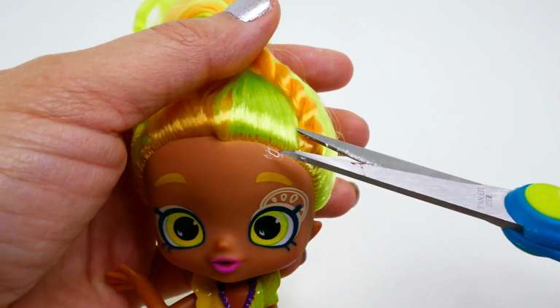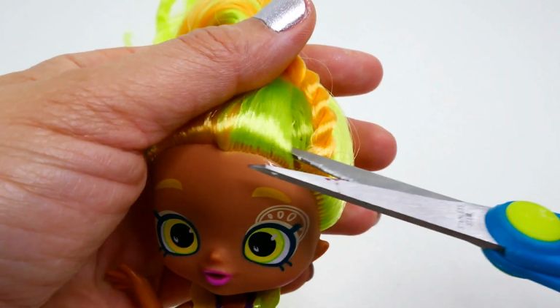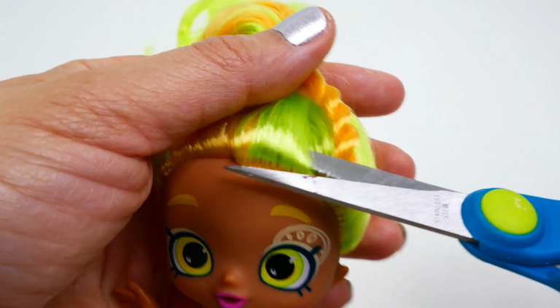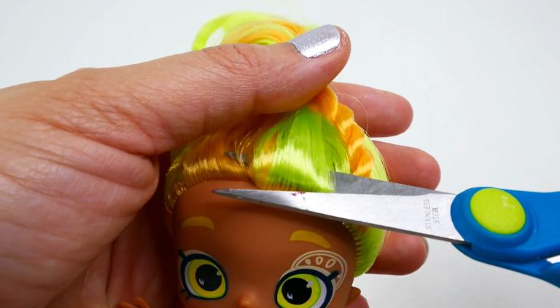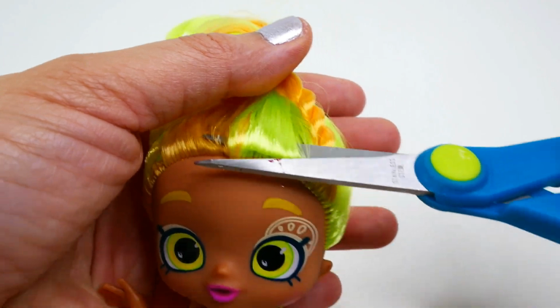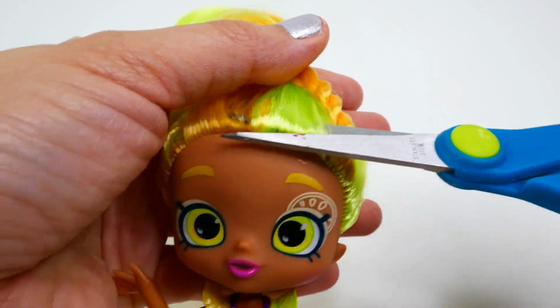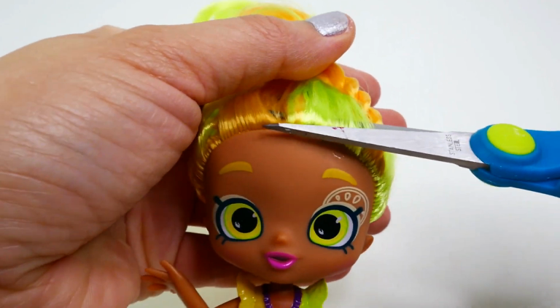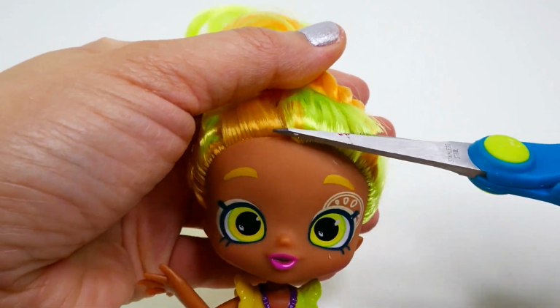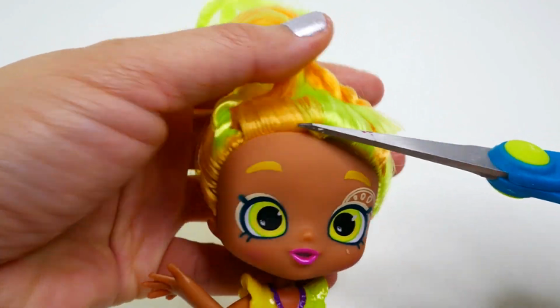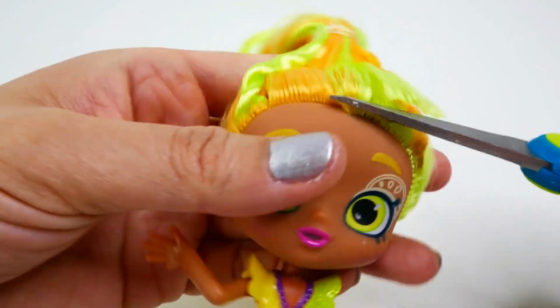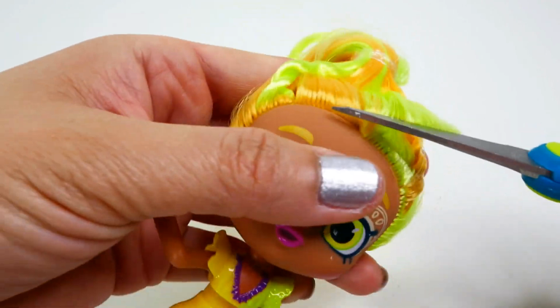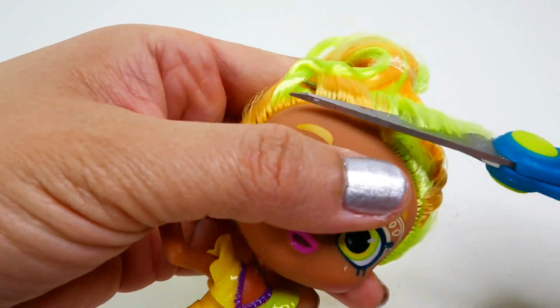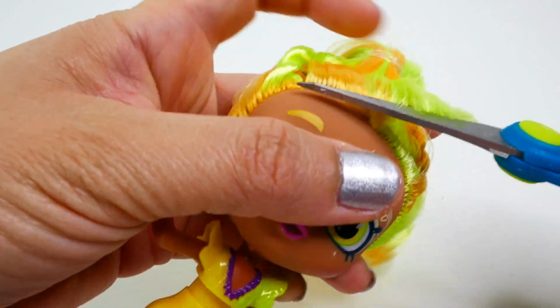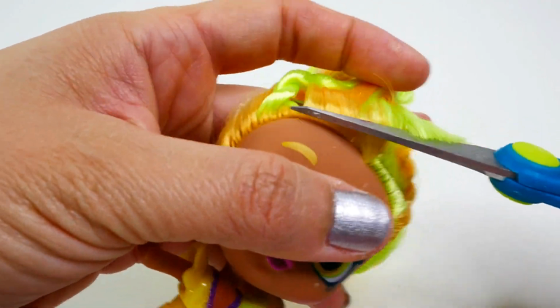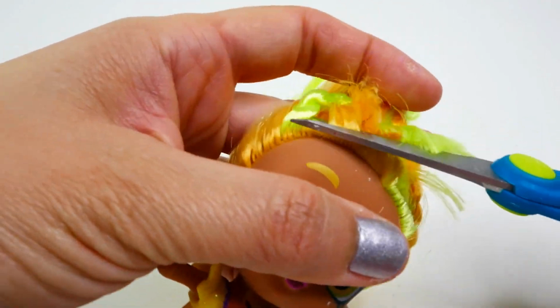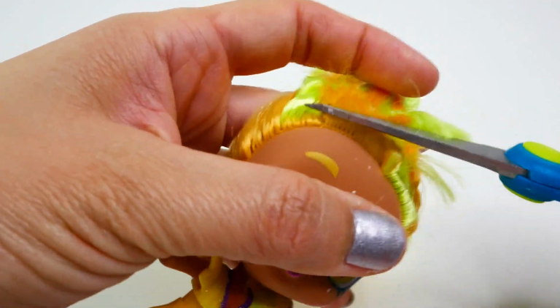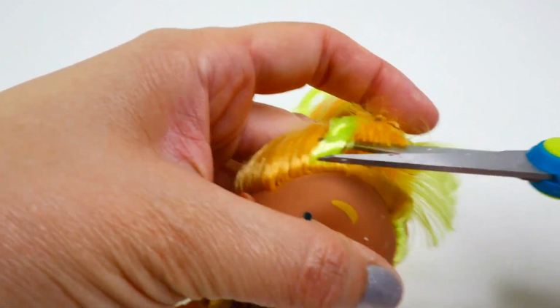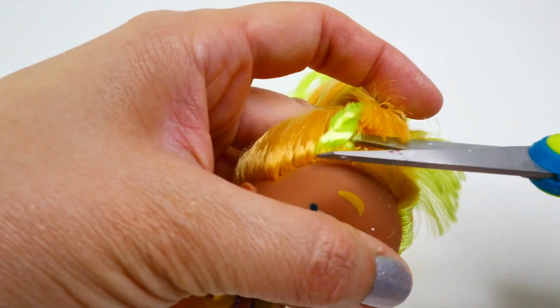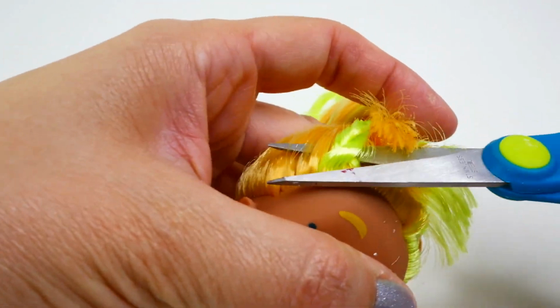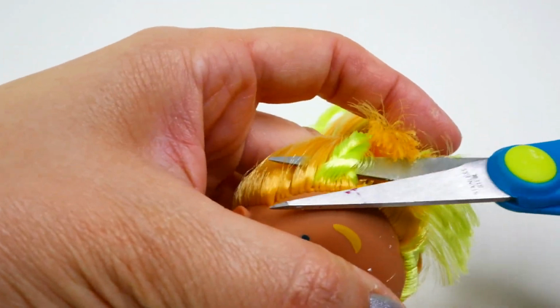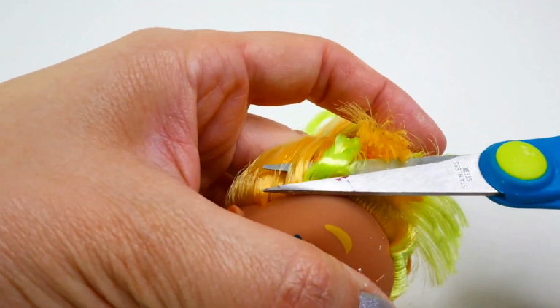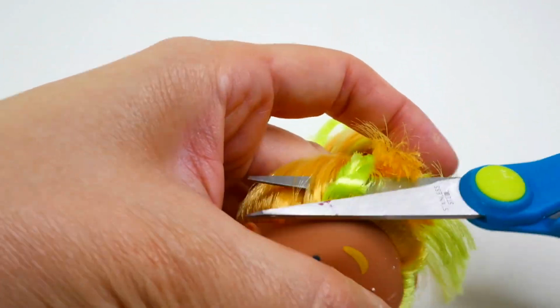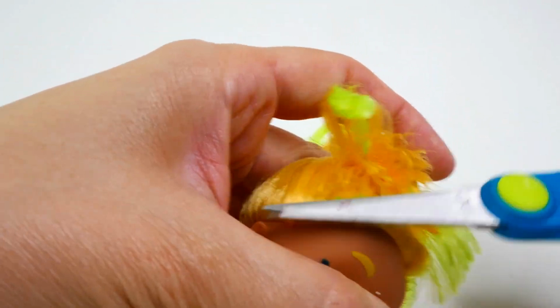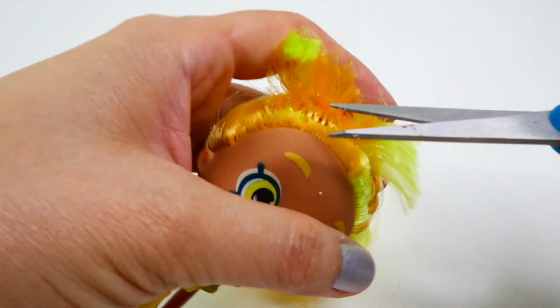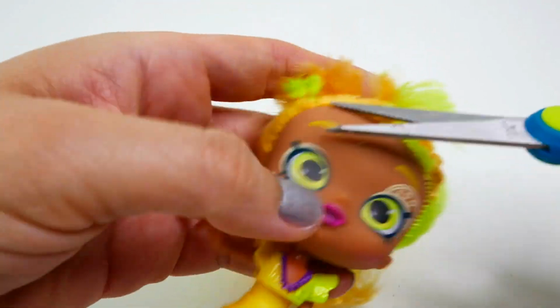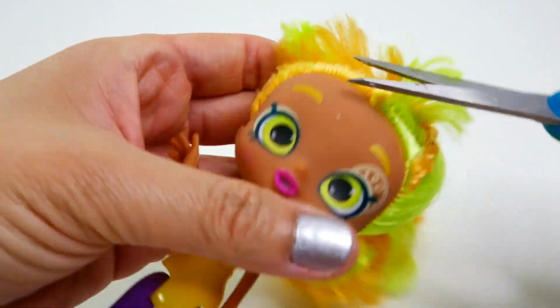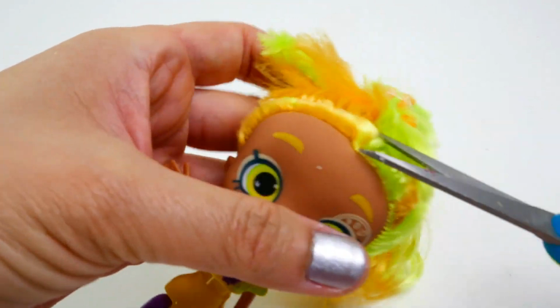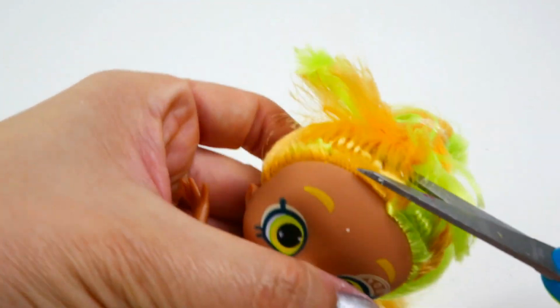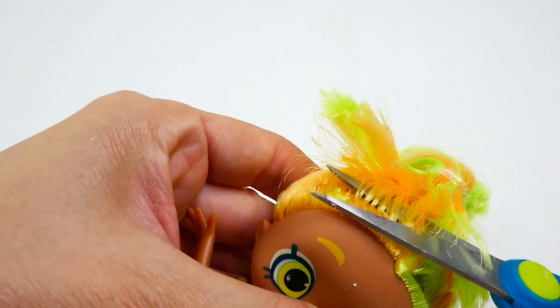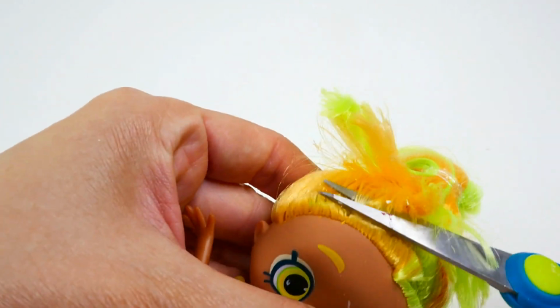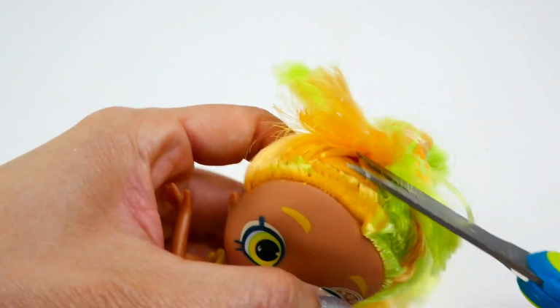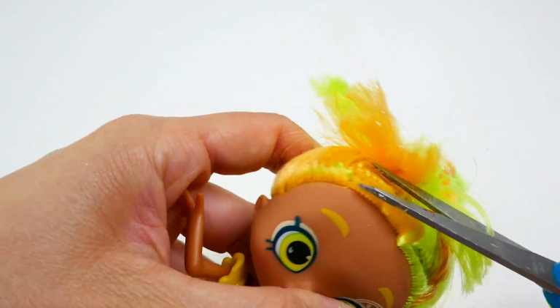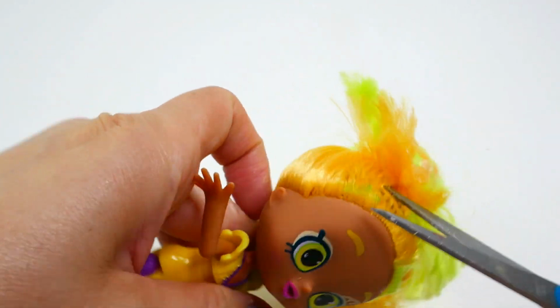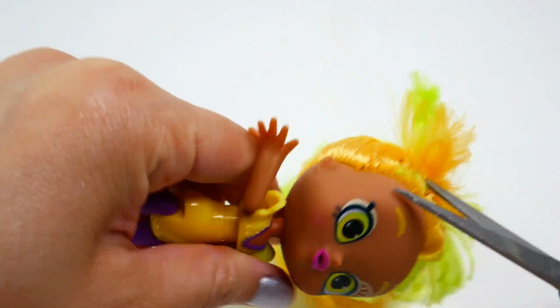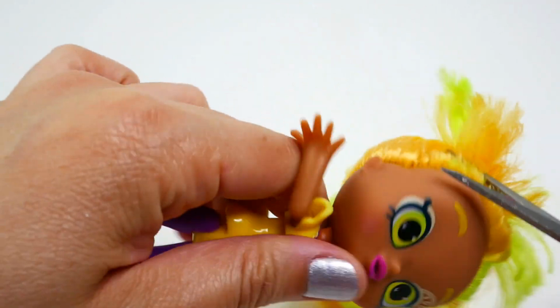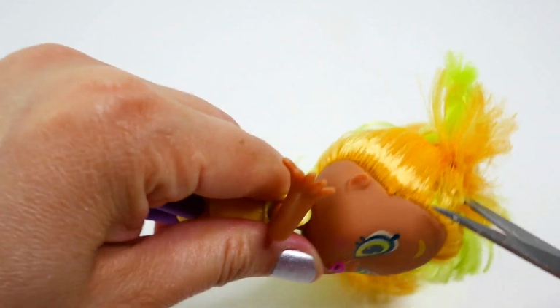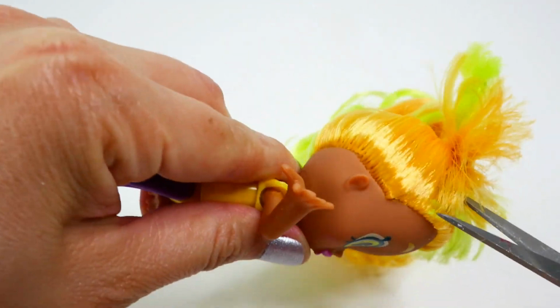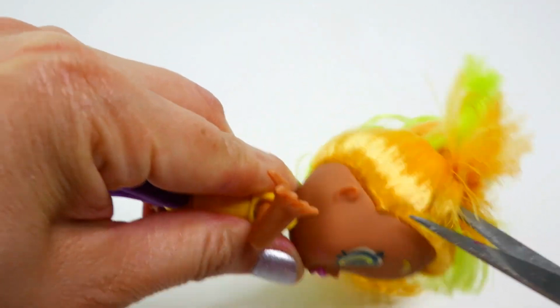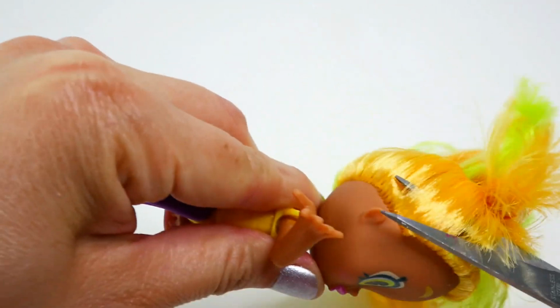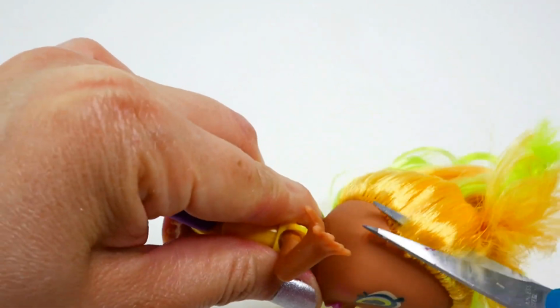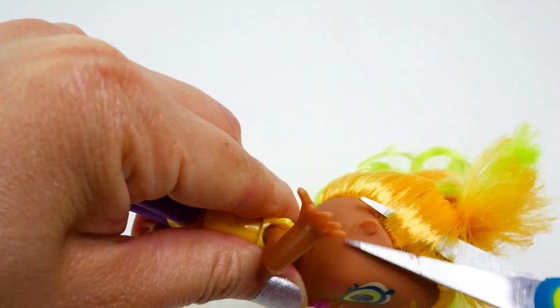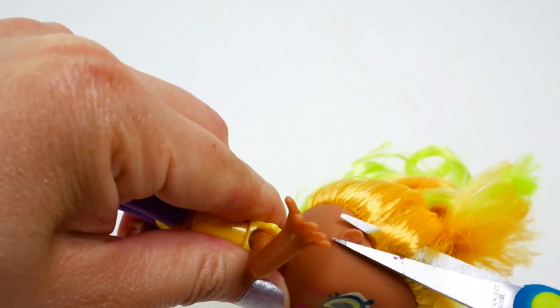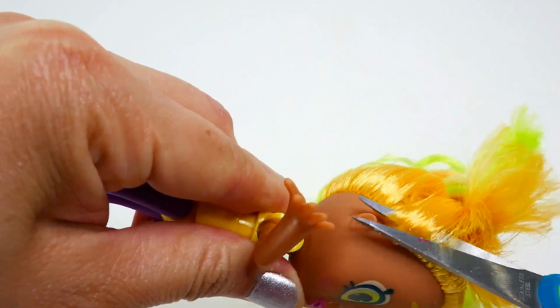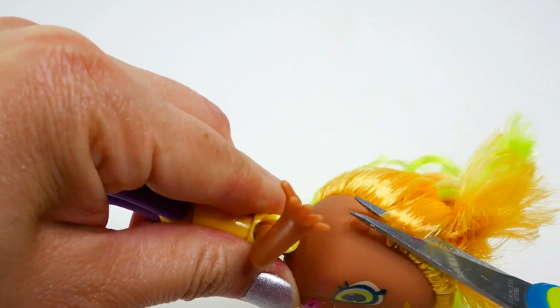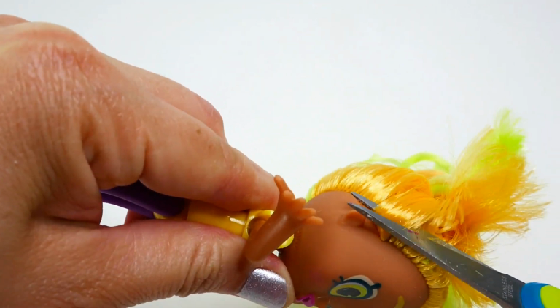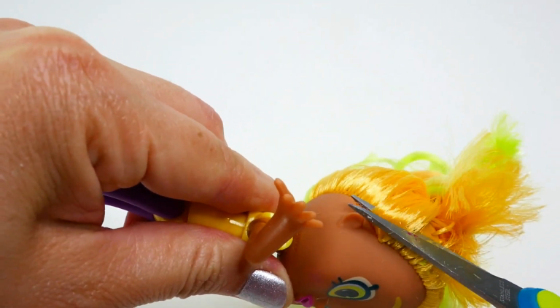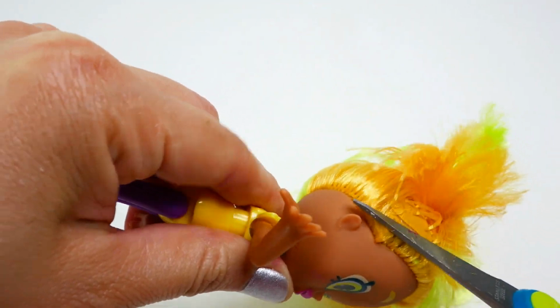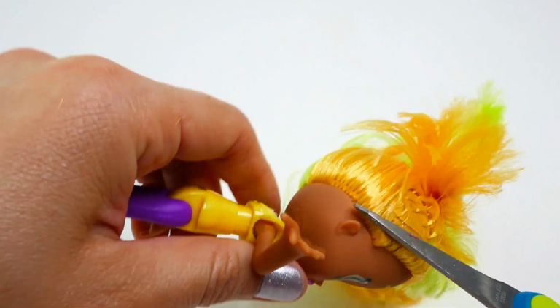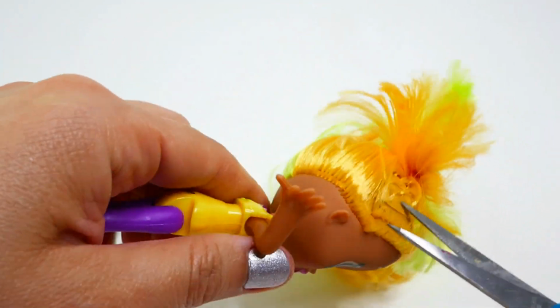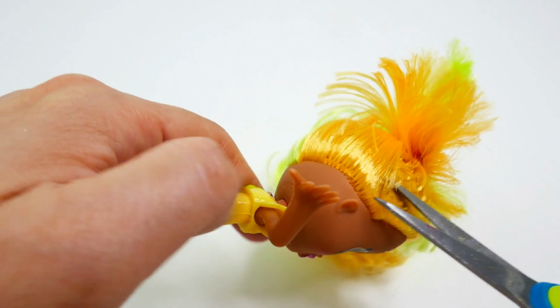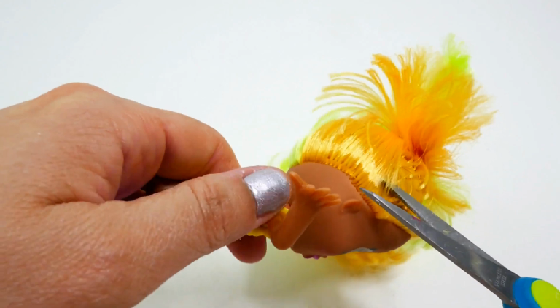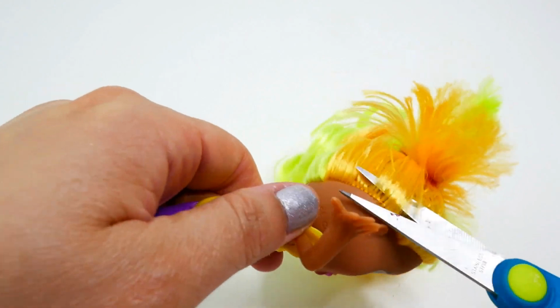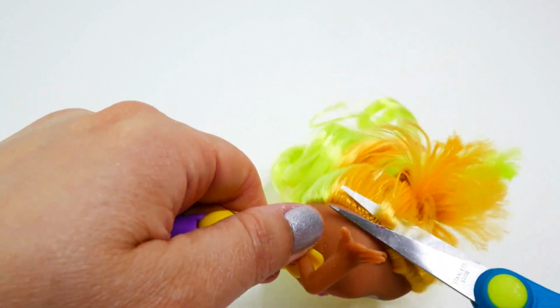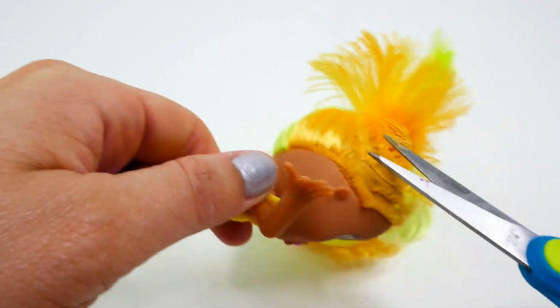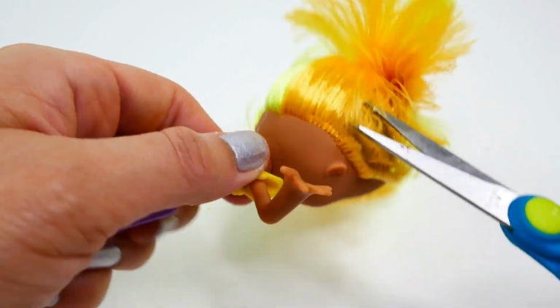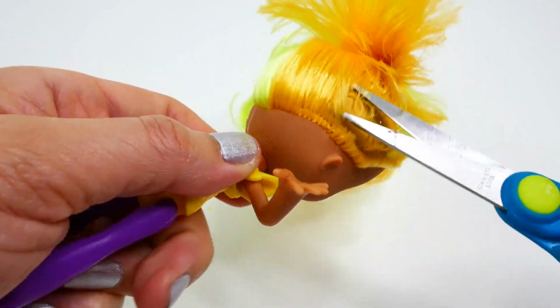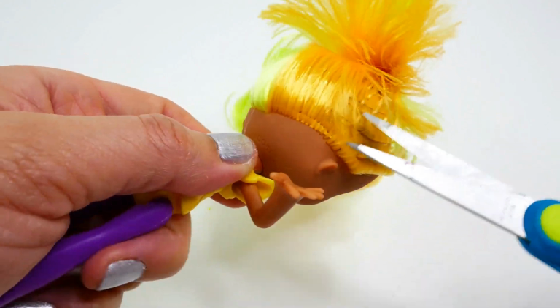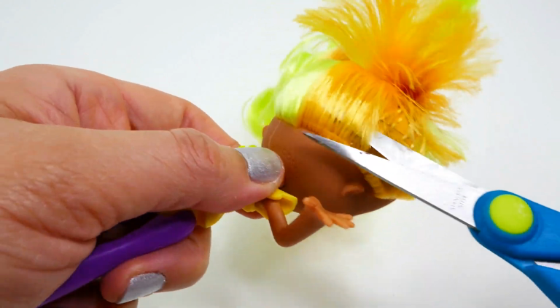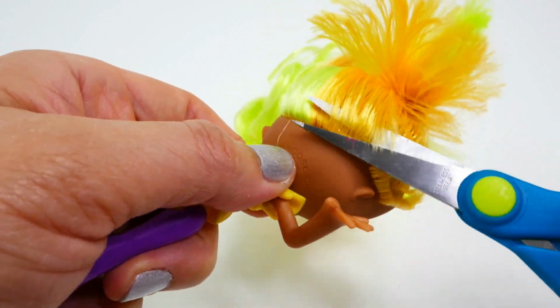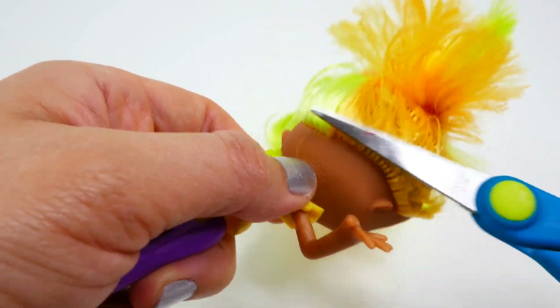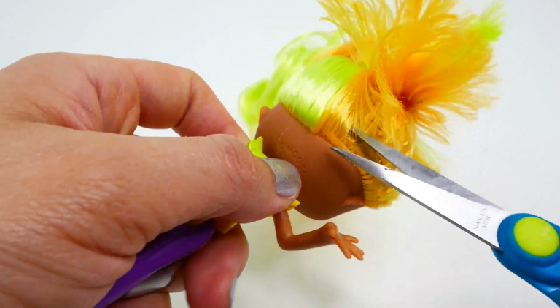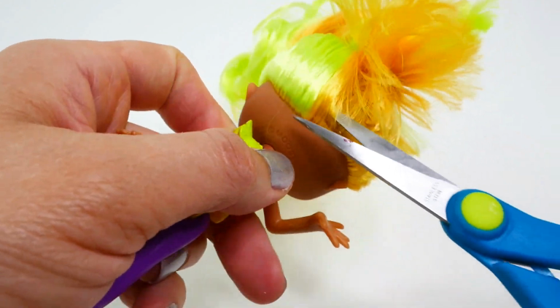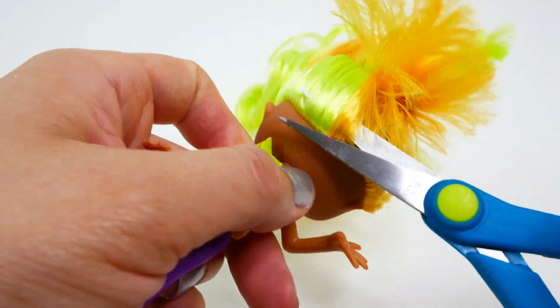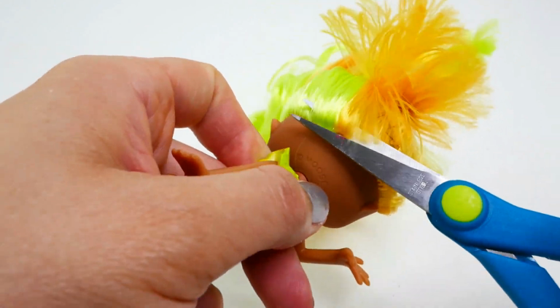Alright, let's get started! The first thing we're going to do is cut off Lemony's hair. She has beautiful hair but it just has to go, because we'll be replacing it with clay for Elena.